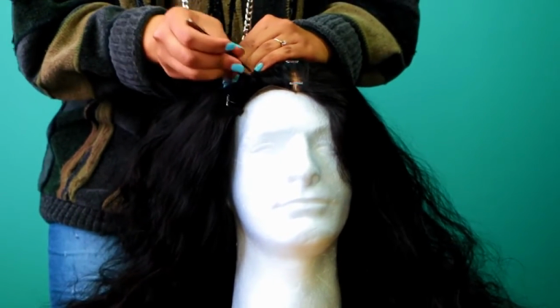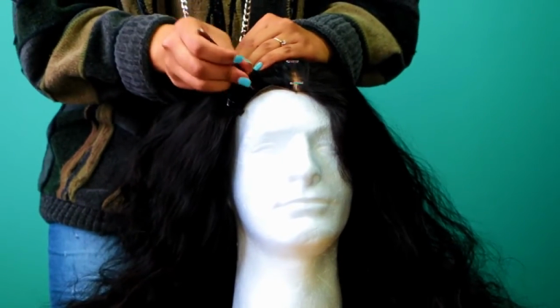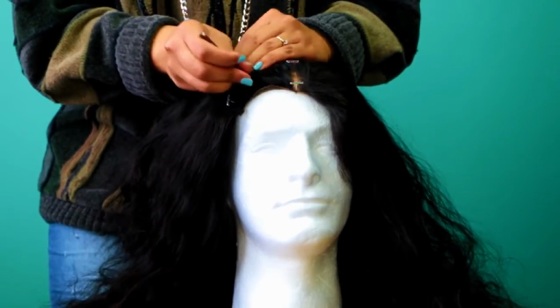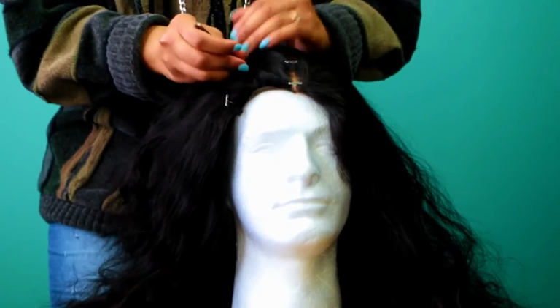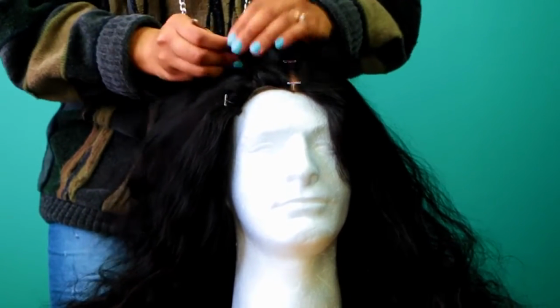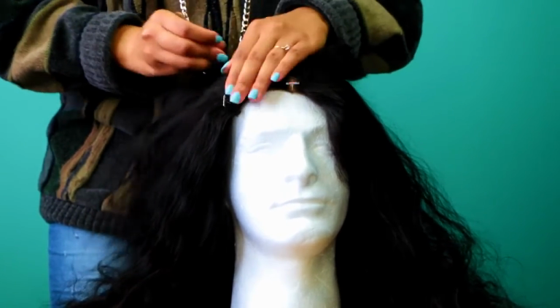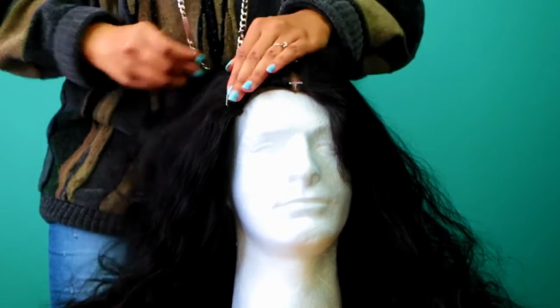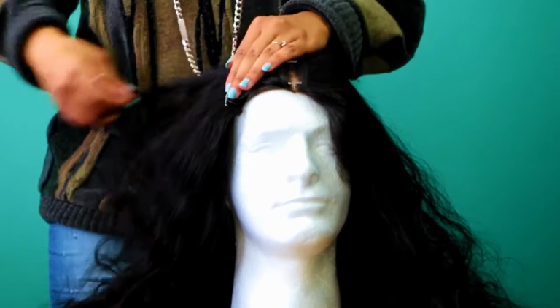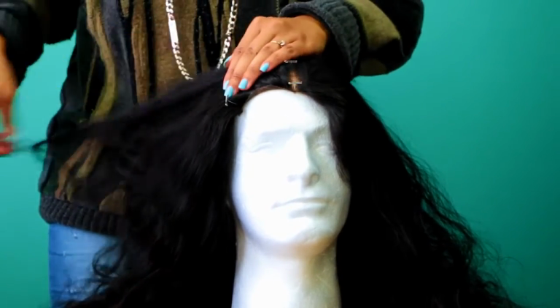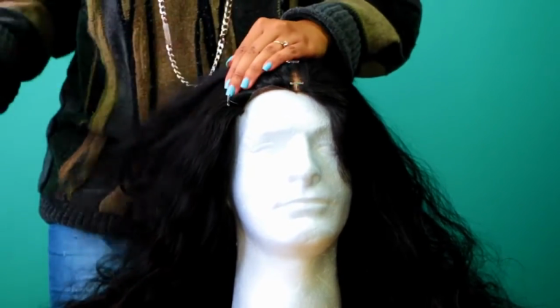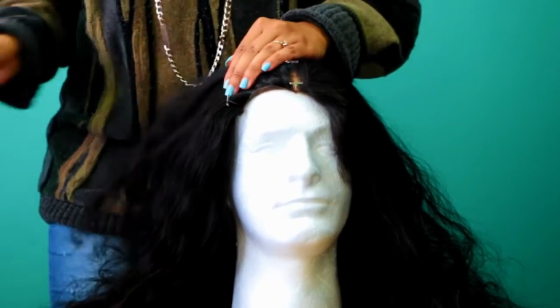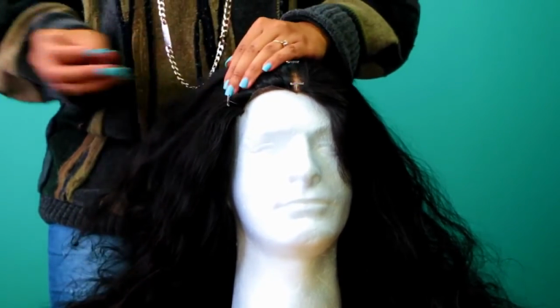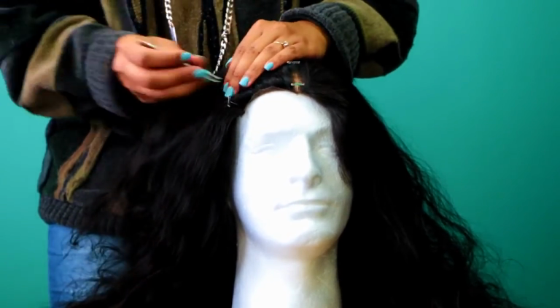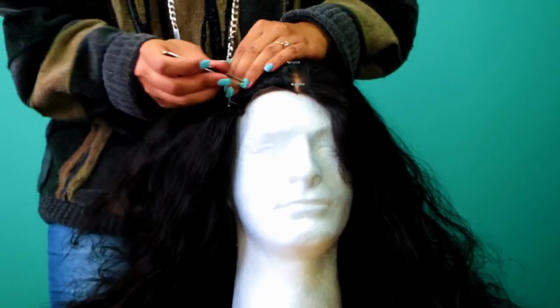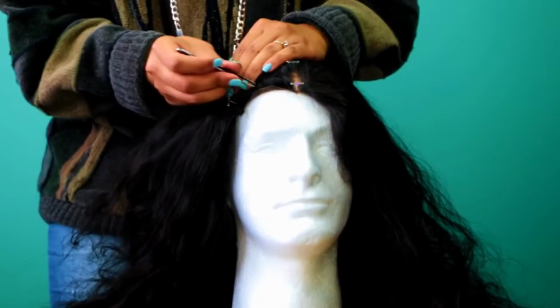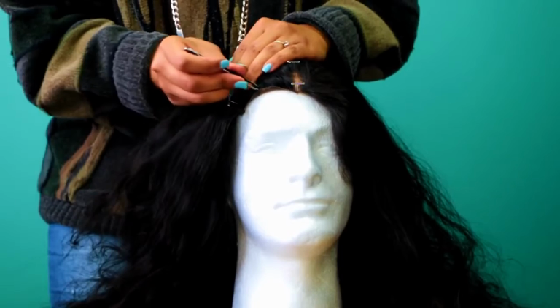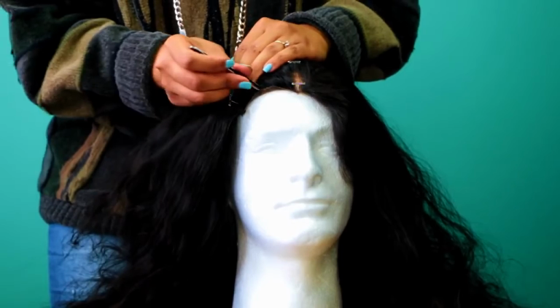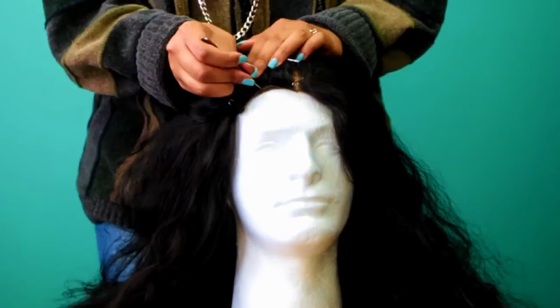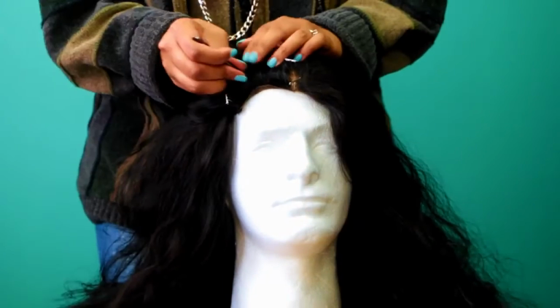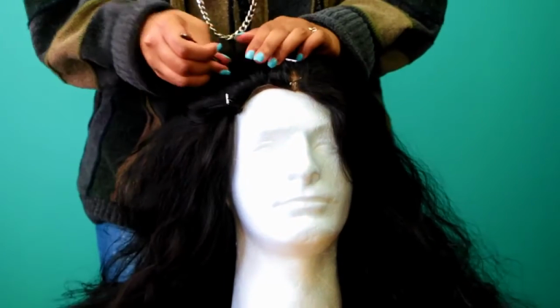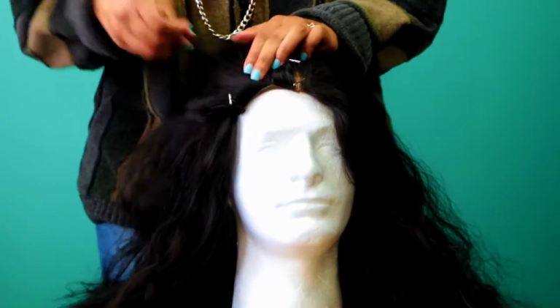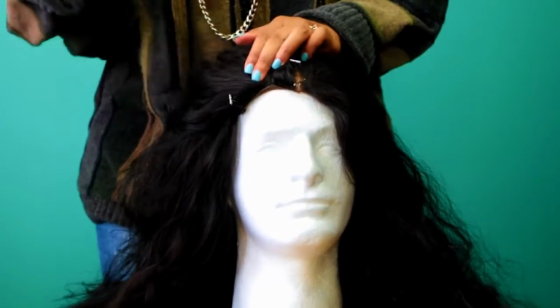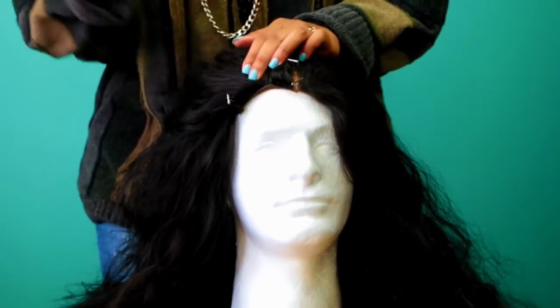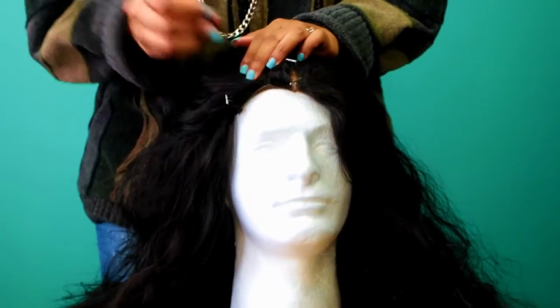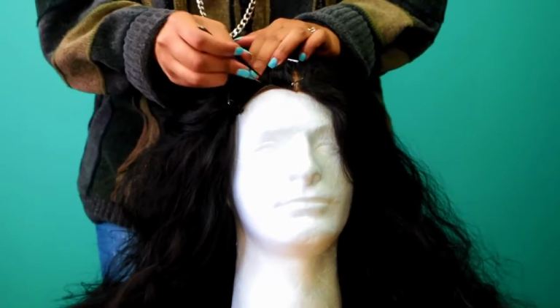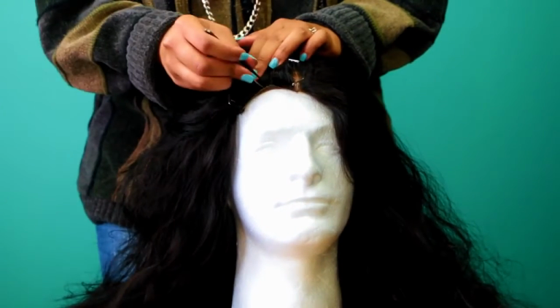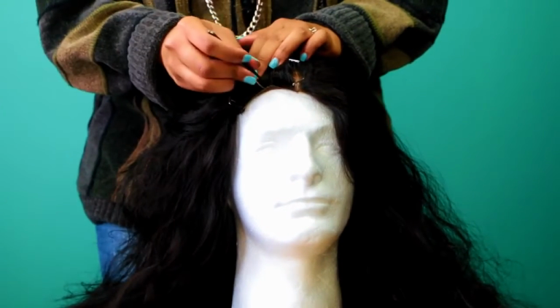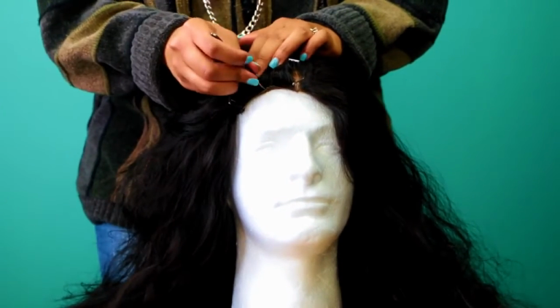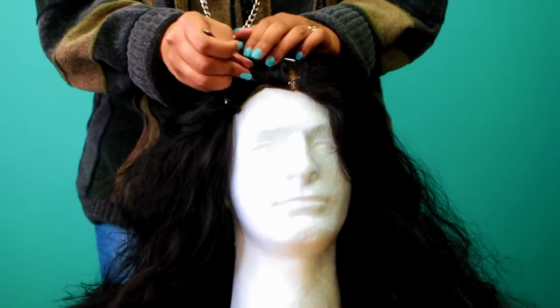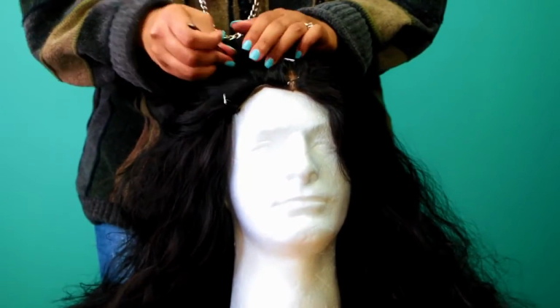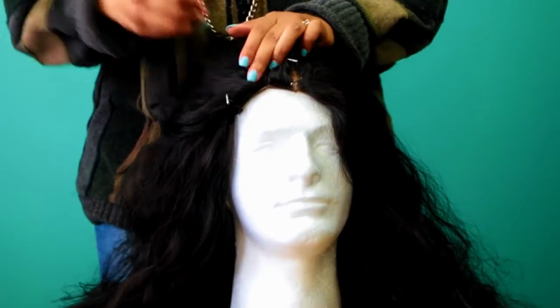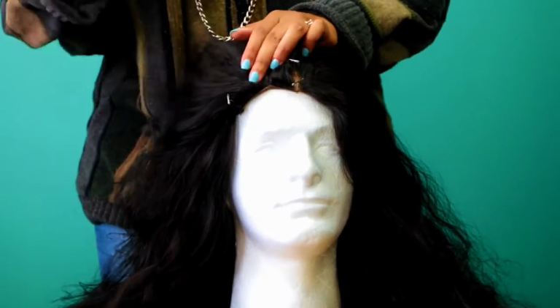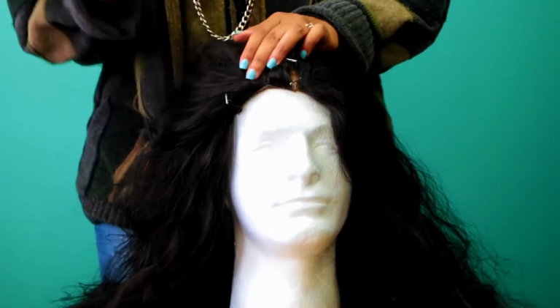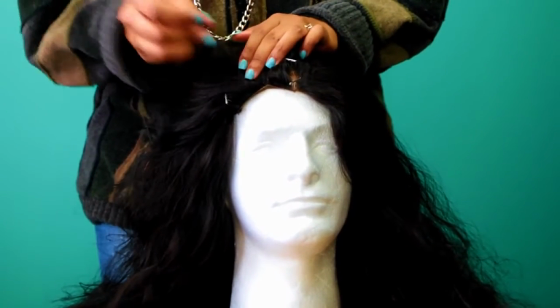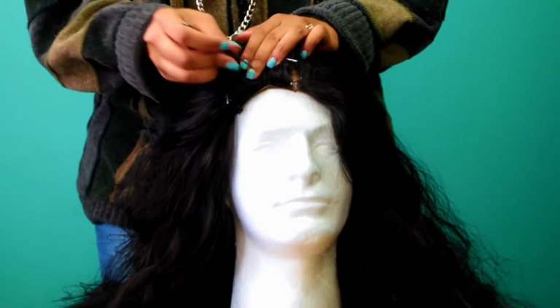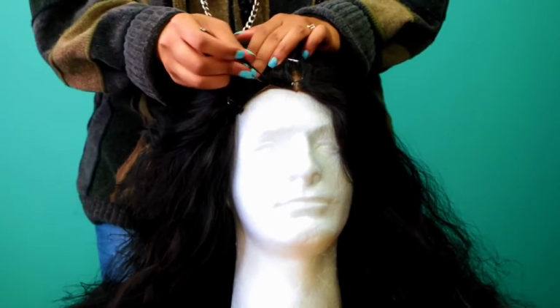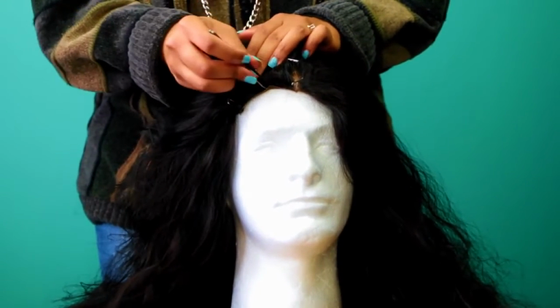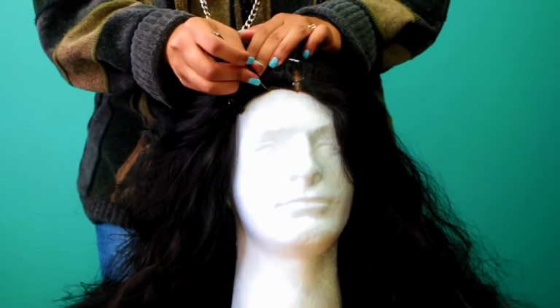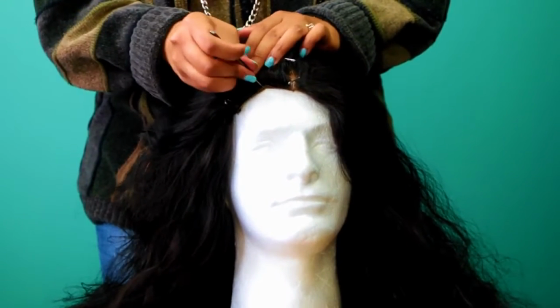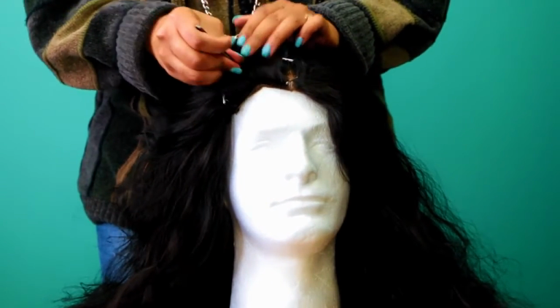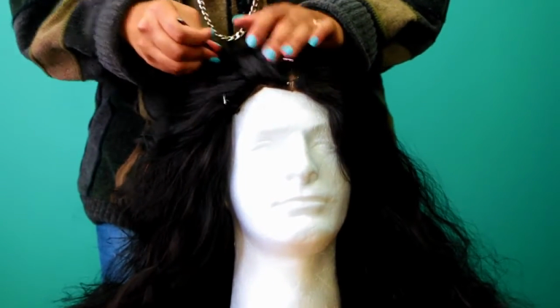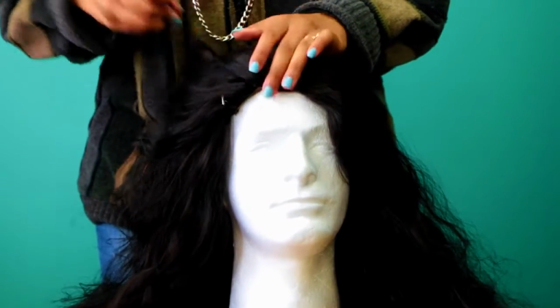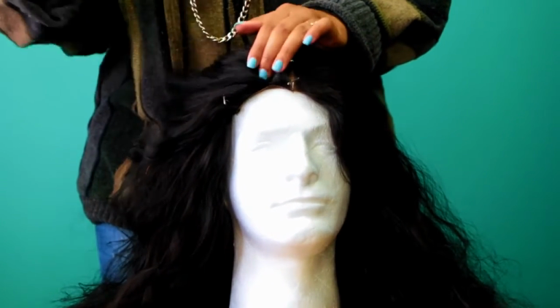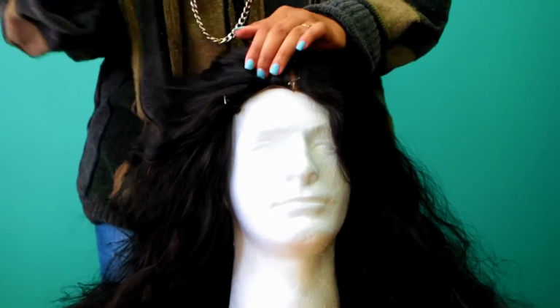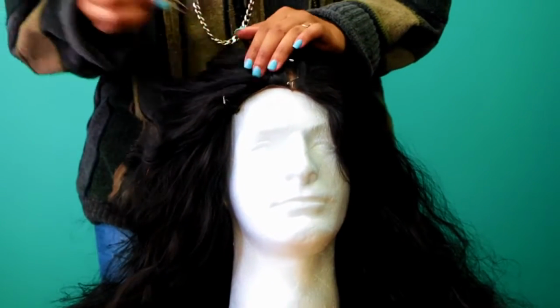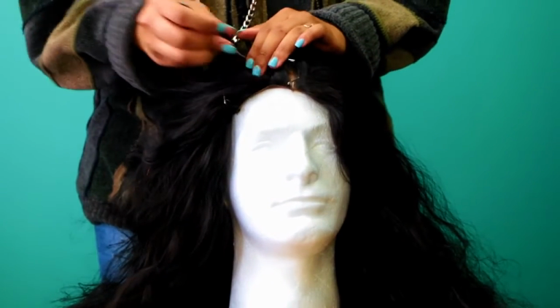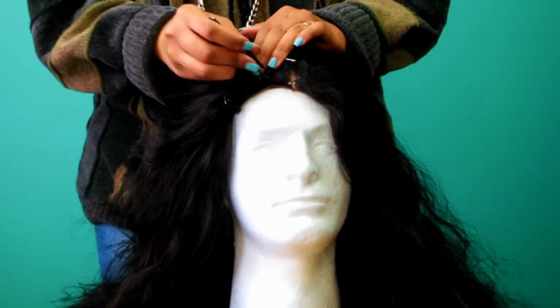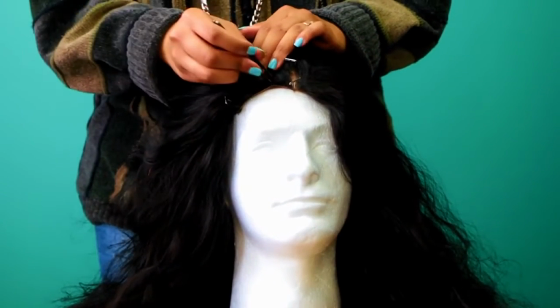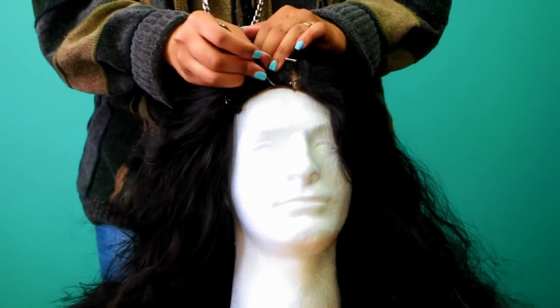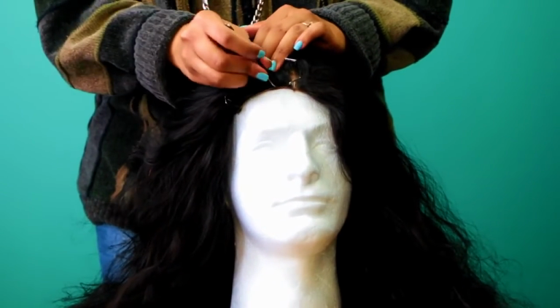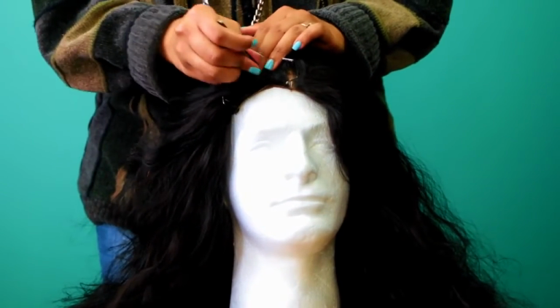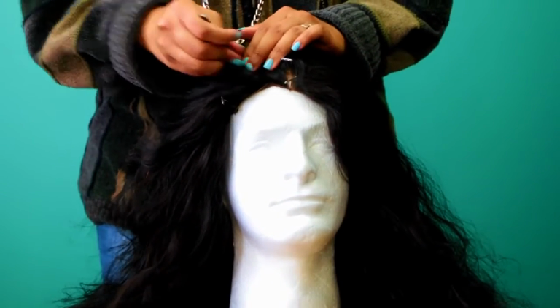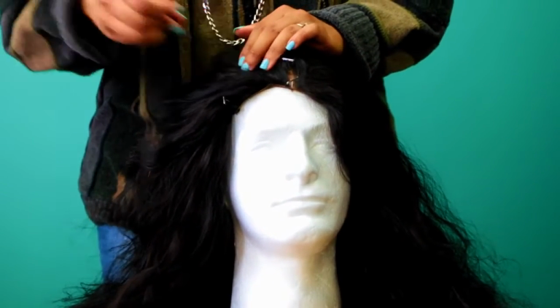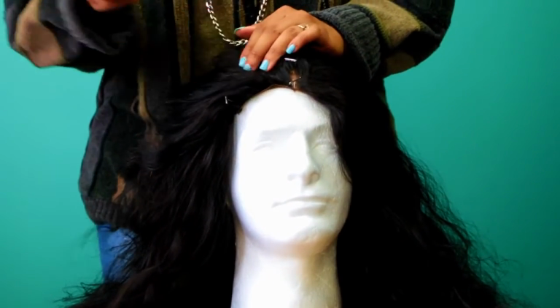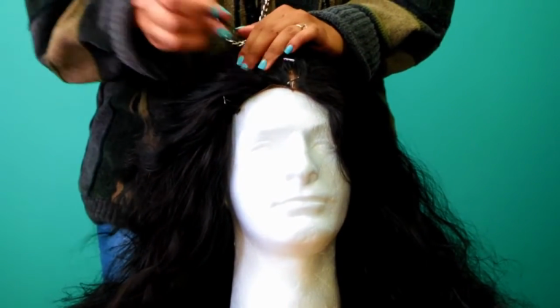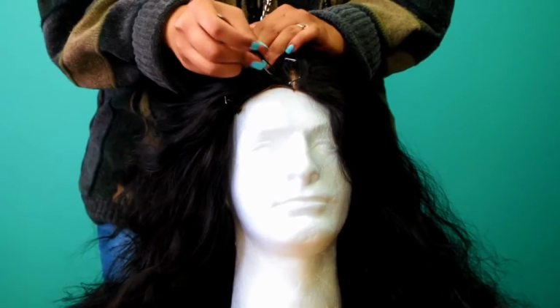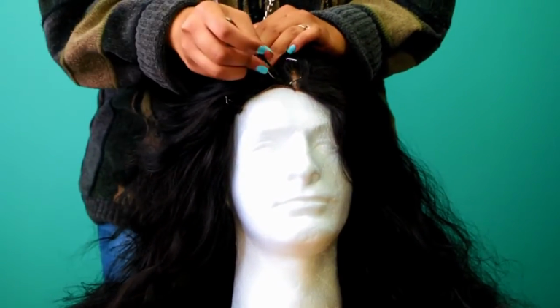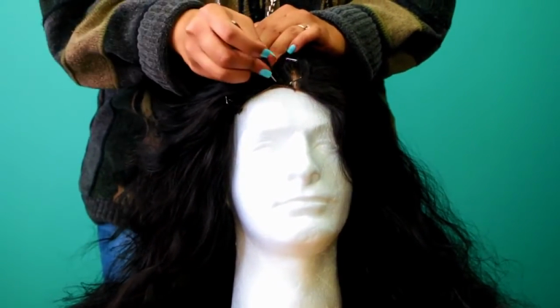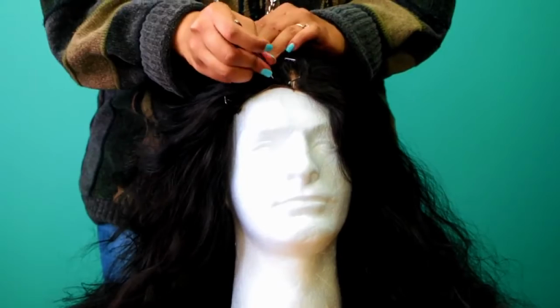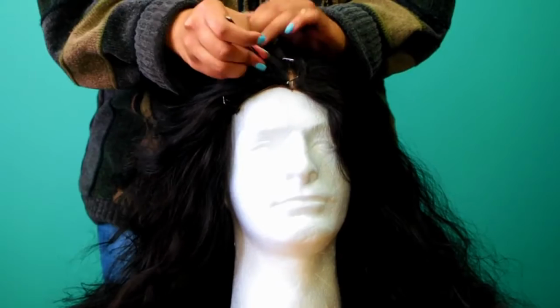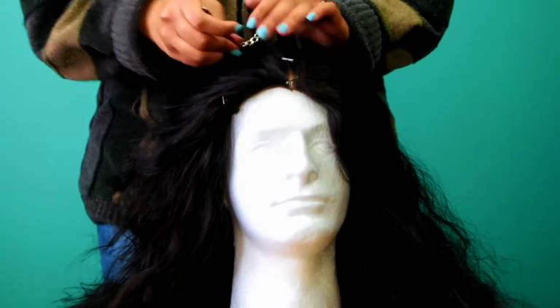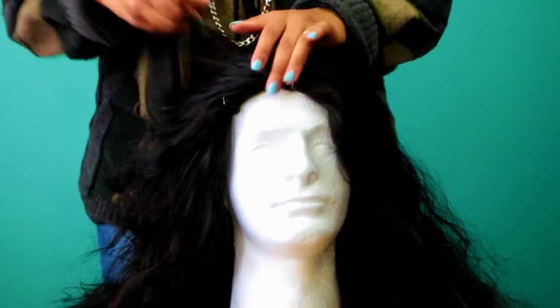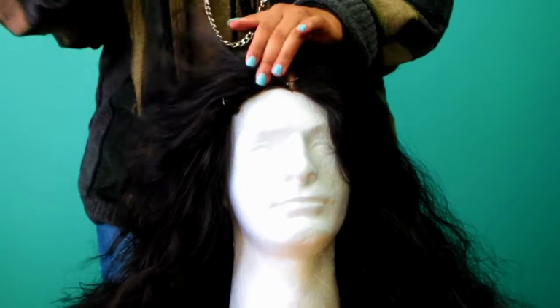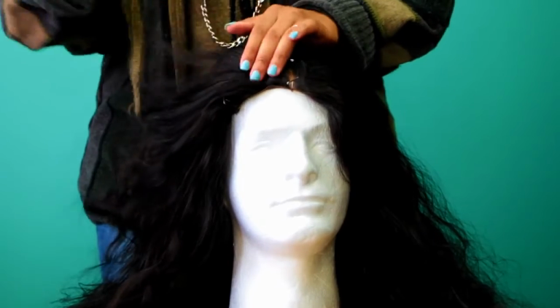In a moment I'm going to speed this part up once again because it is very tedious and redundant, and I'm going to do it to both sides.